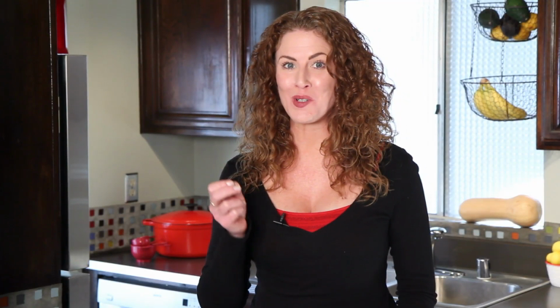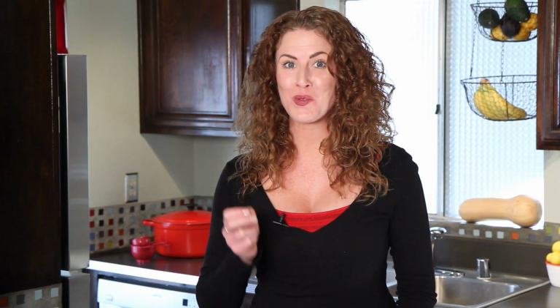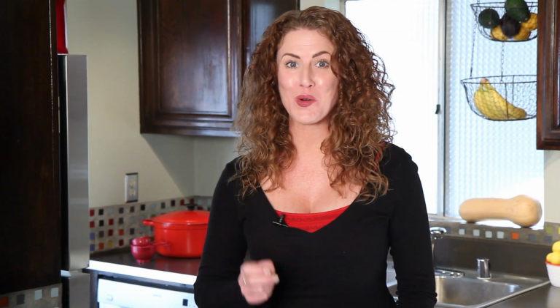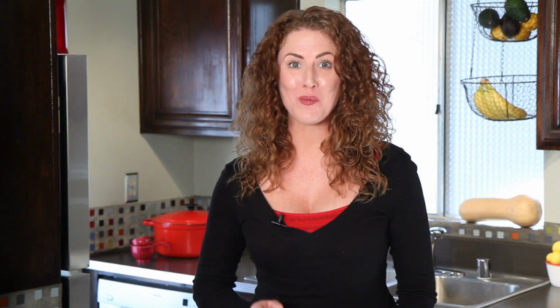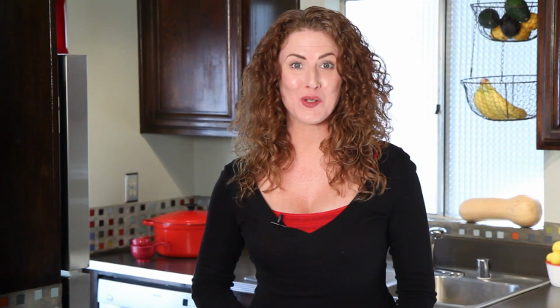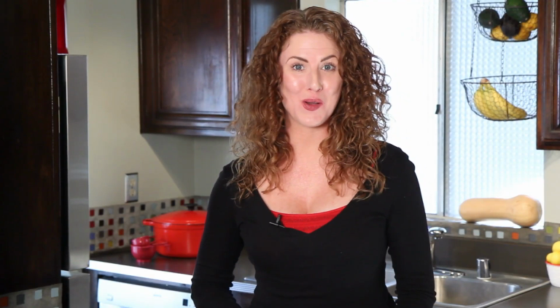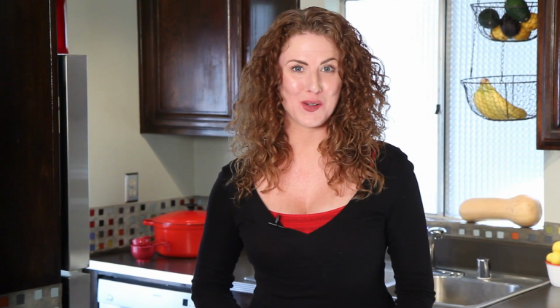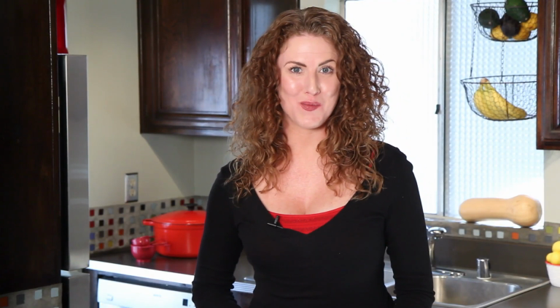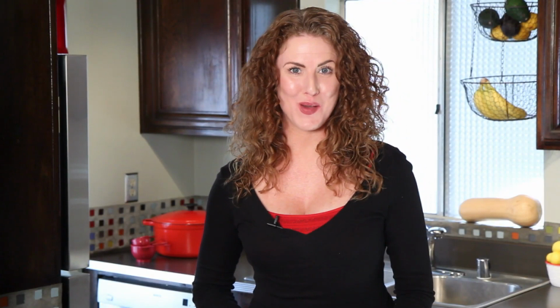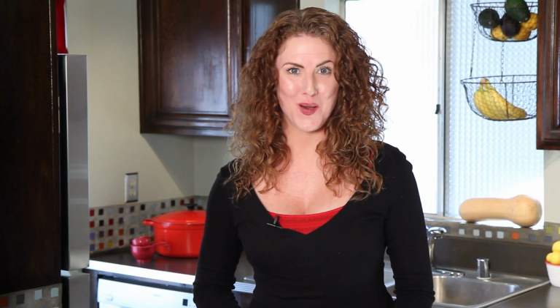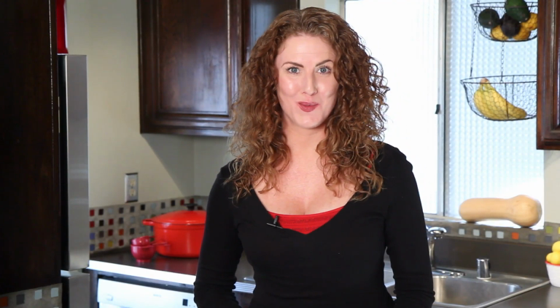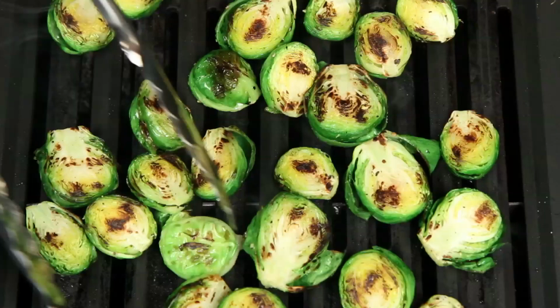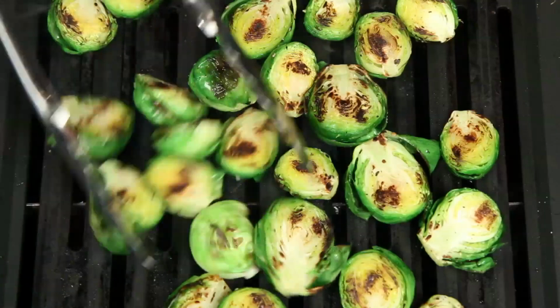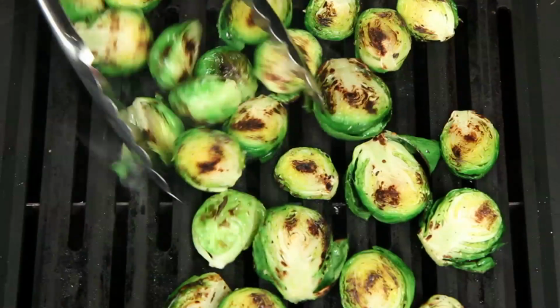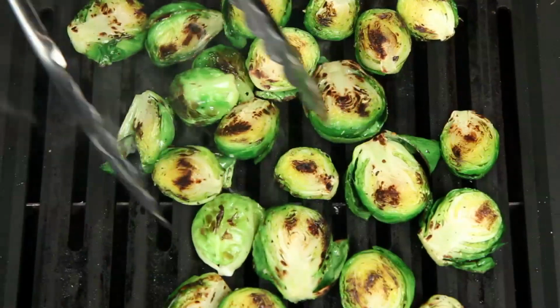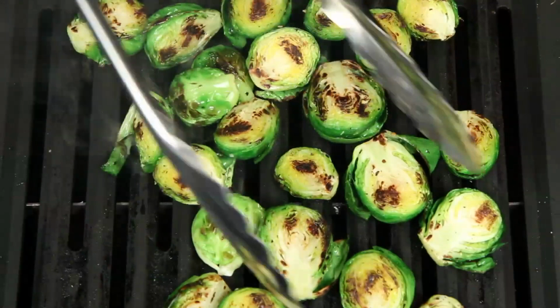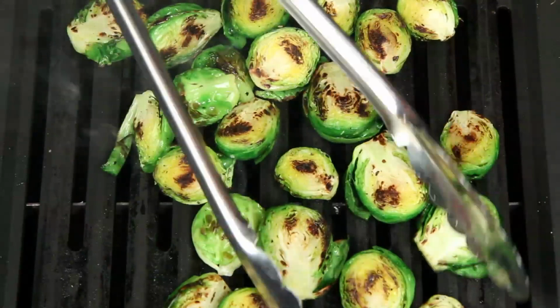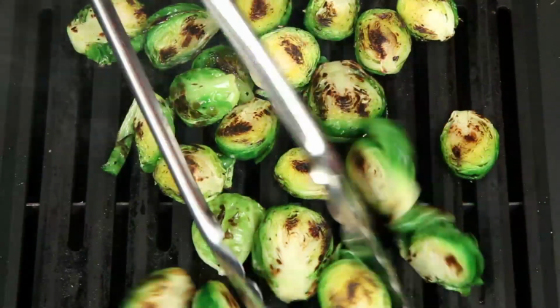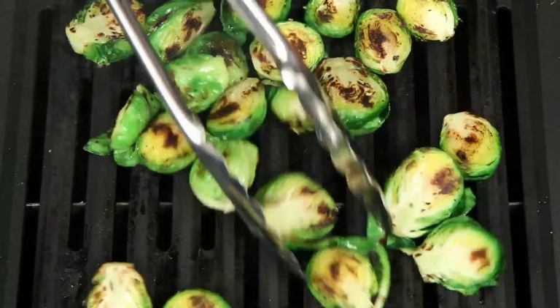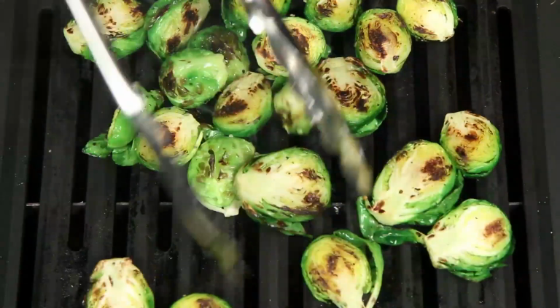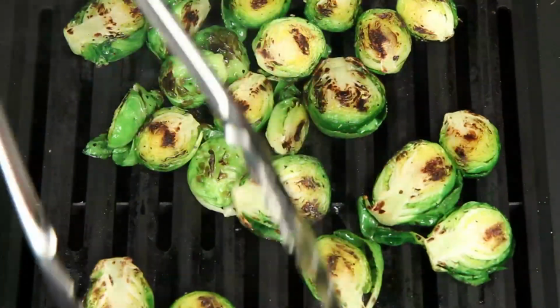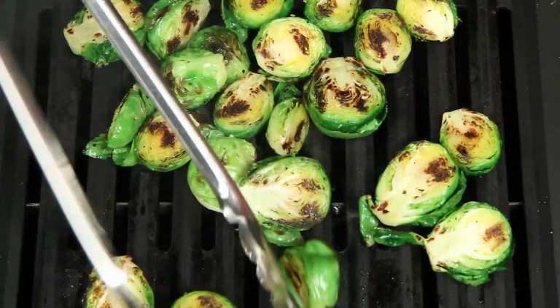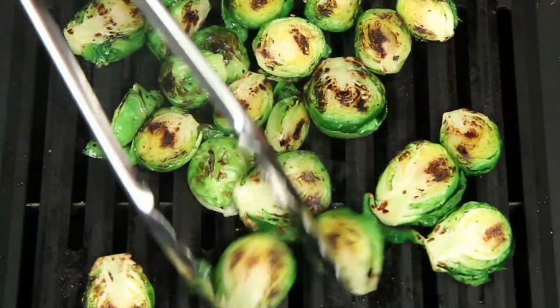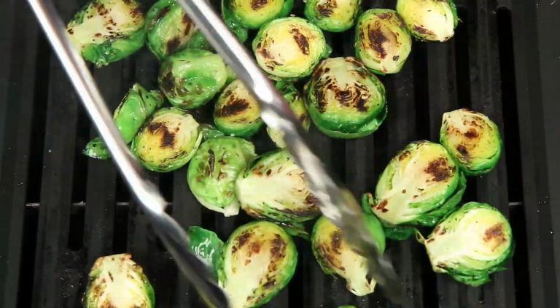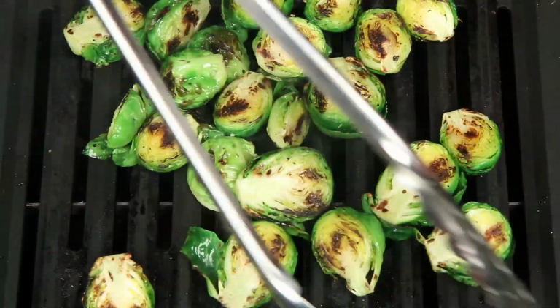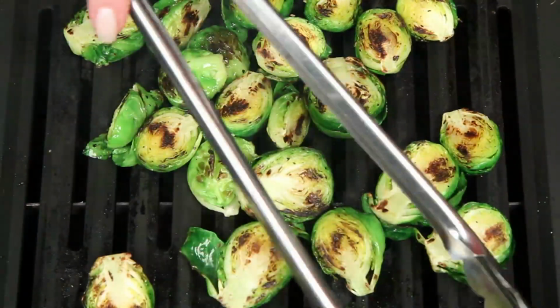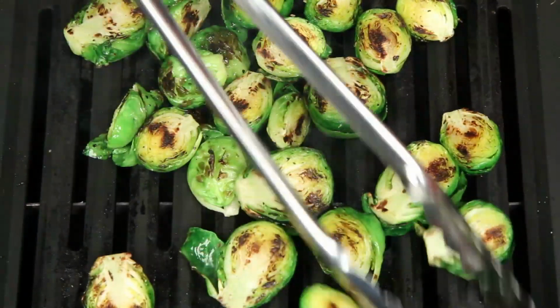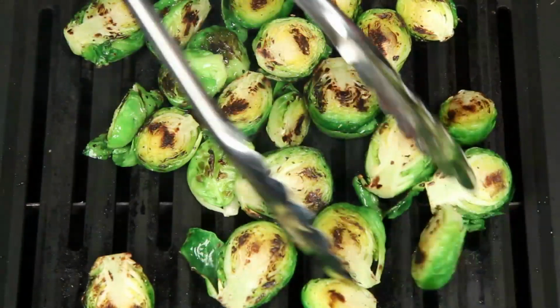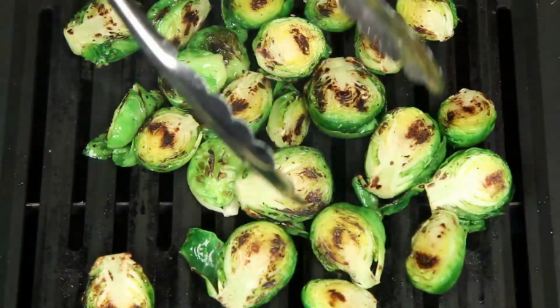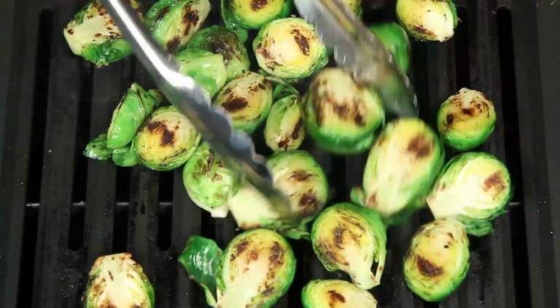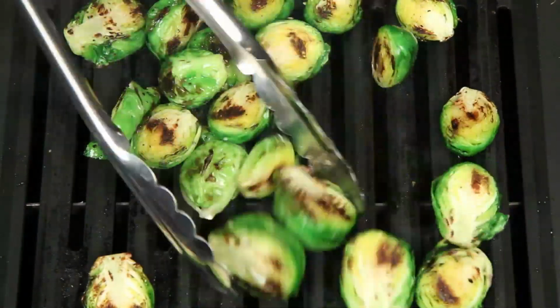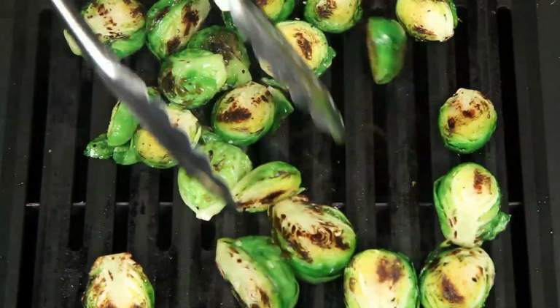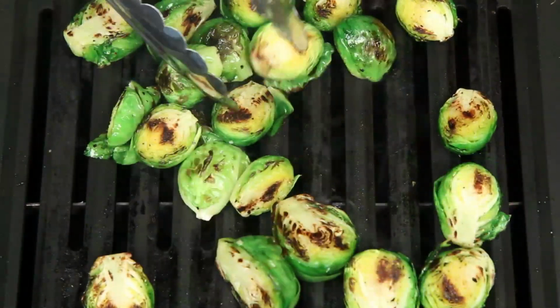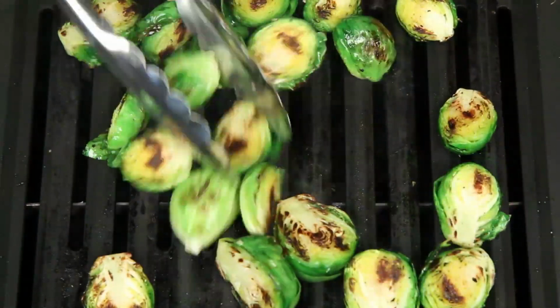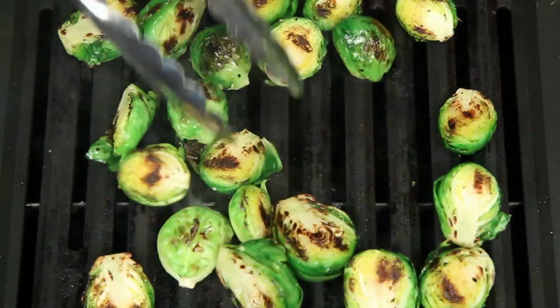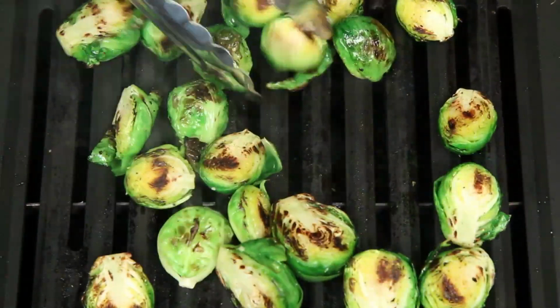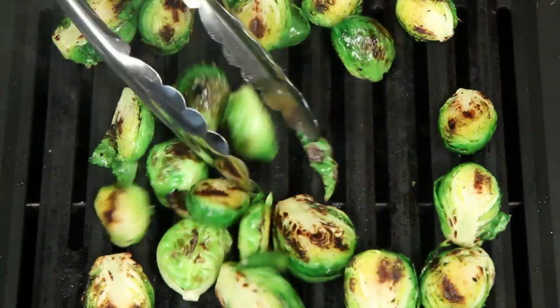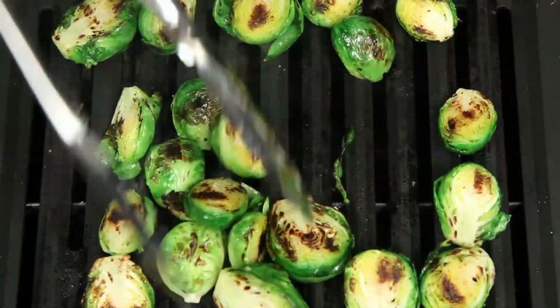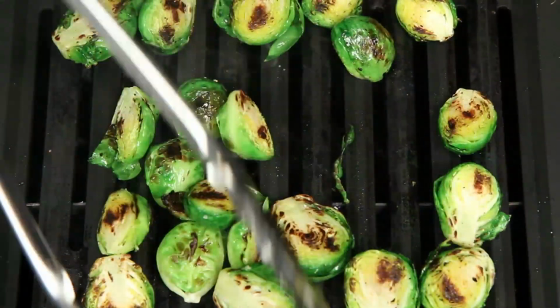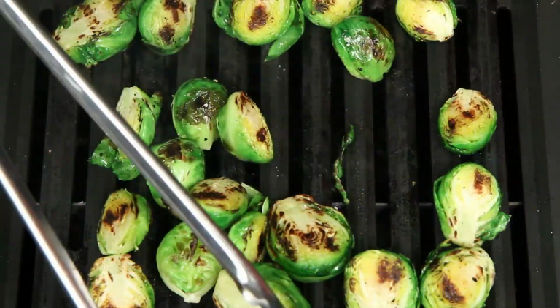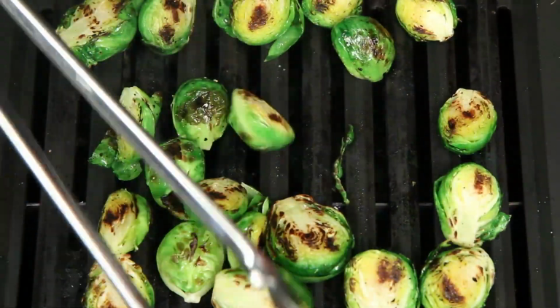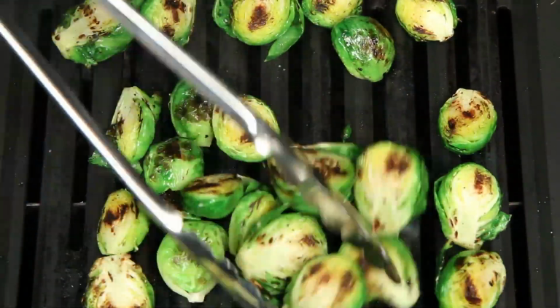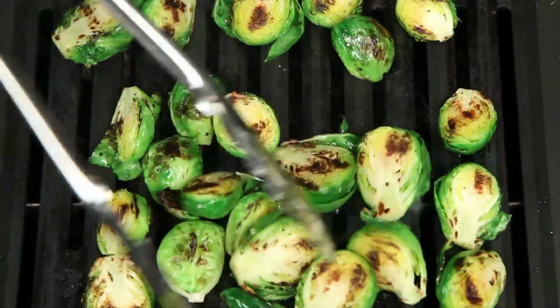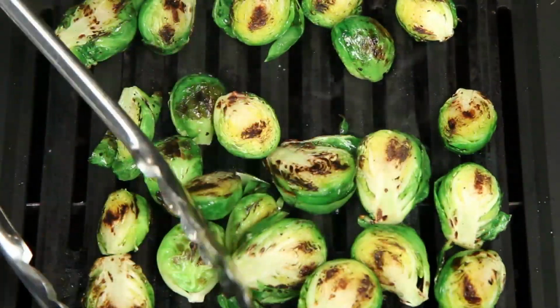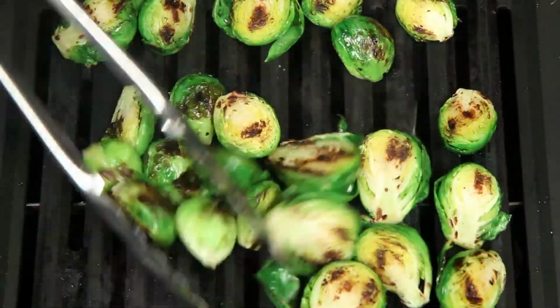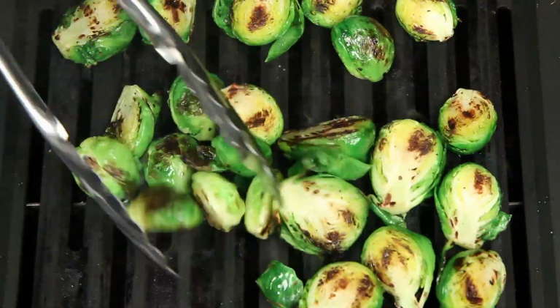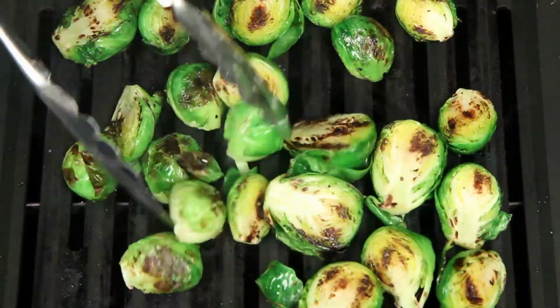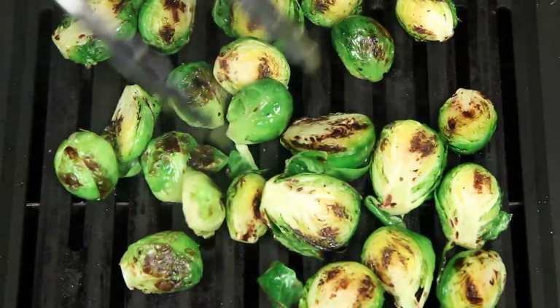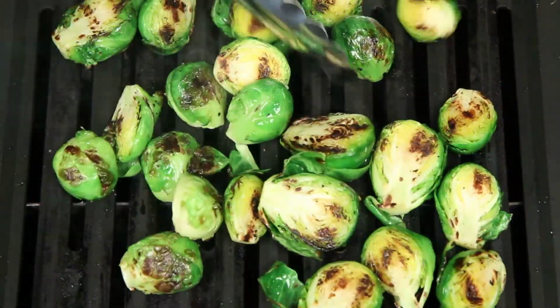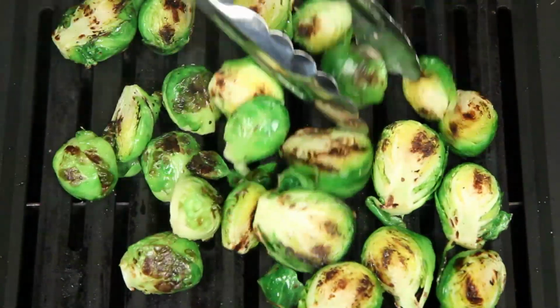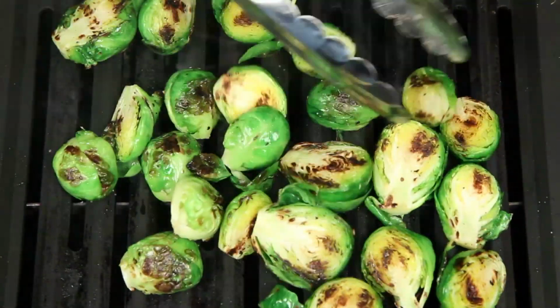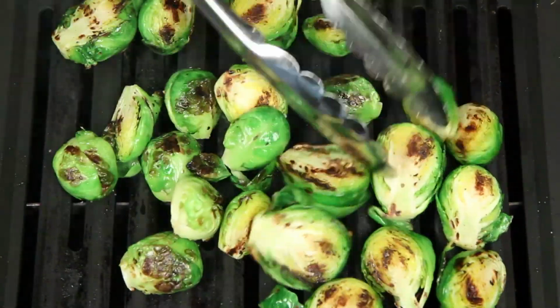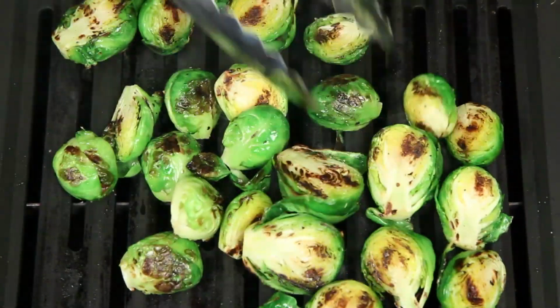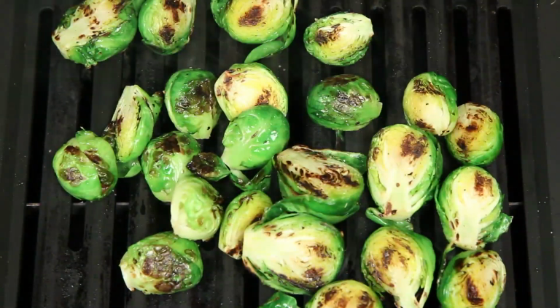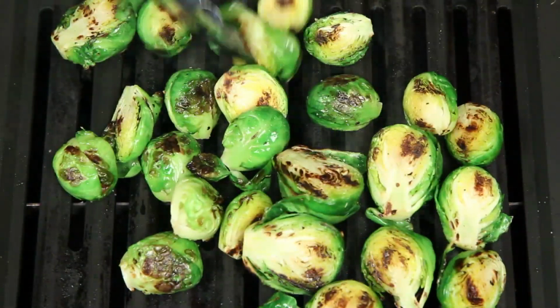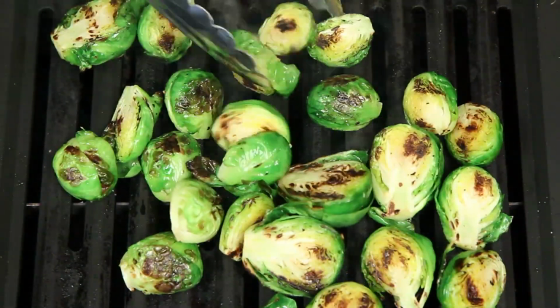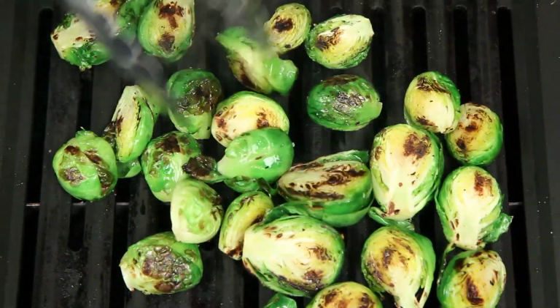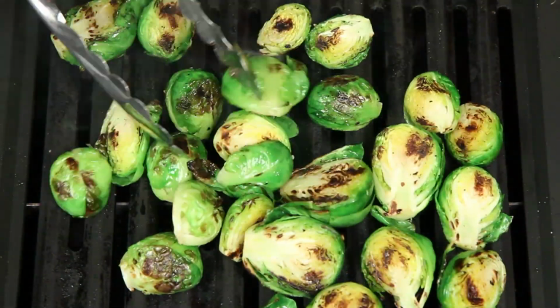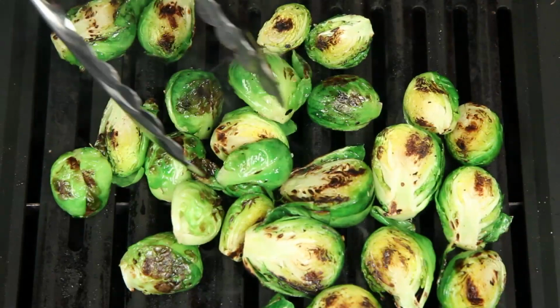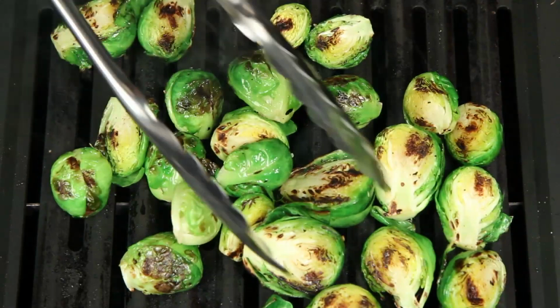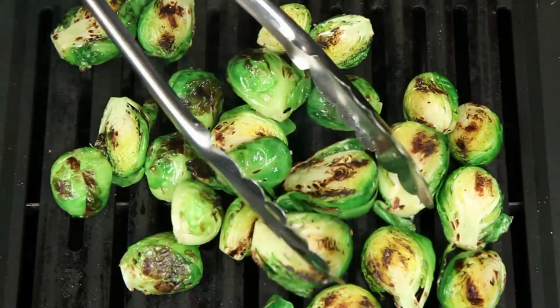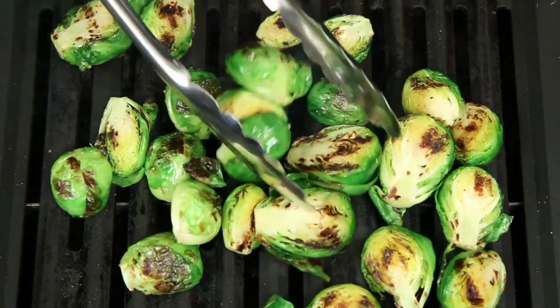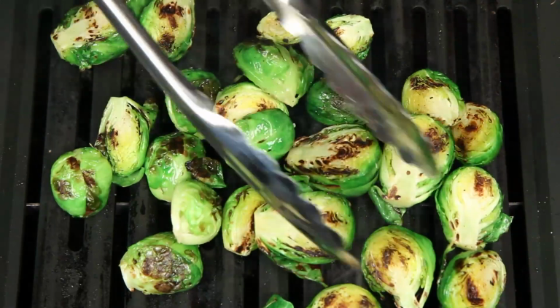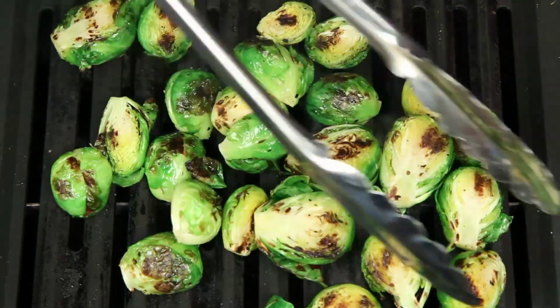That's what I'm talking about. If you can't grill, use the same technique in a sauté pan. These look about ready.